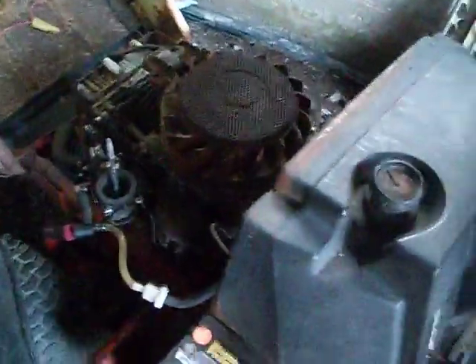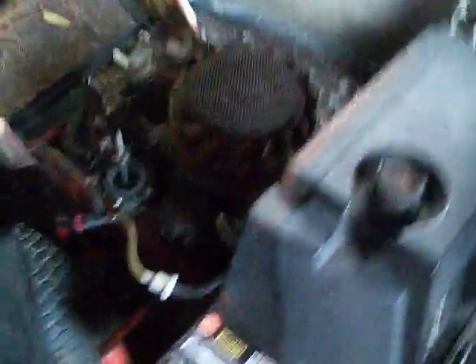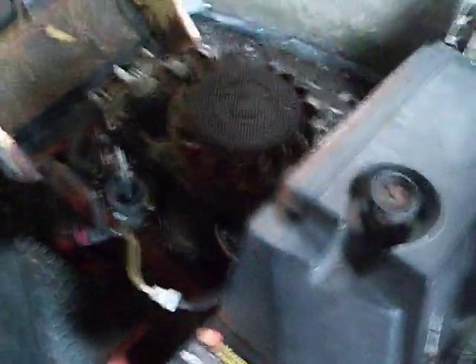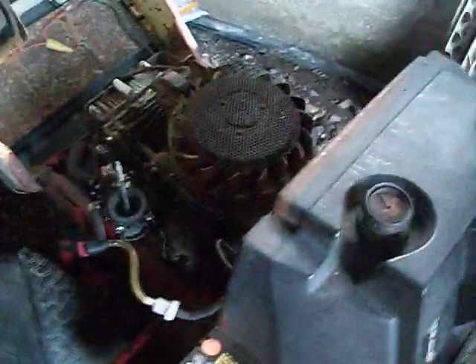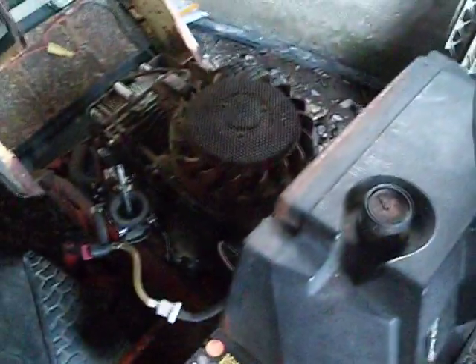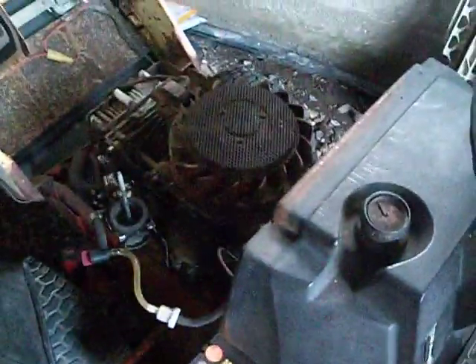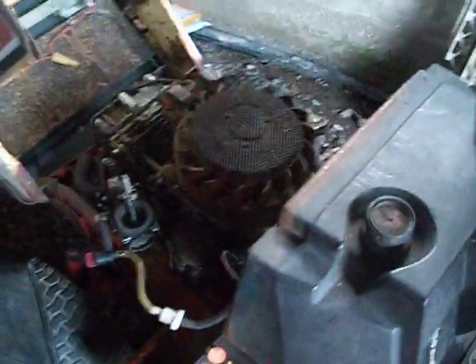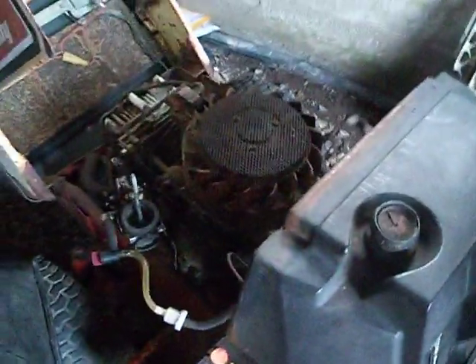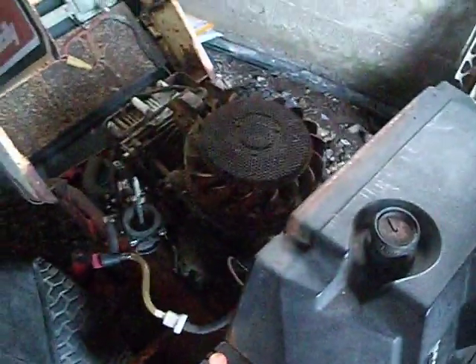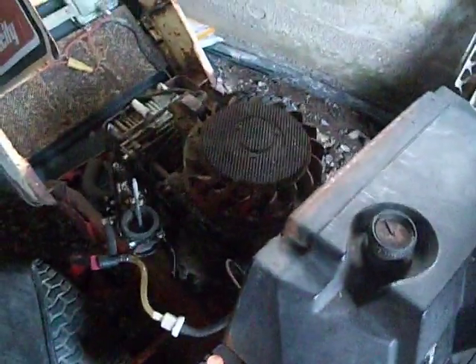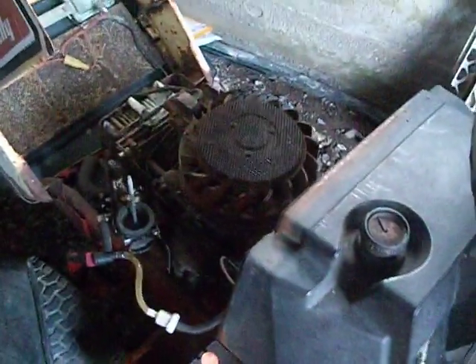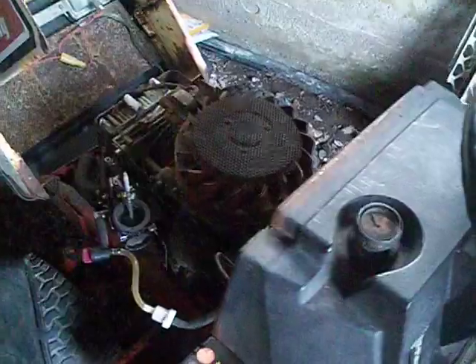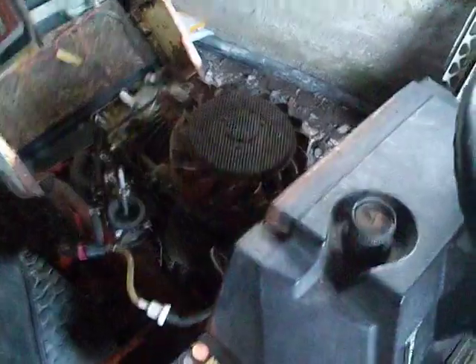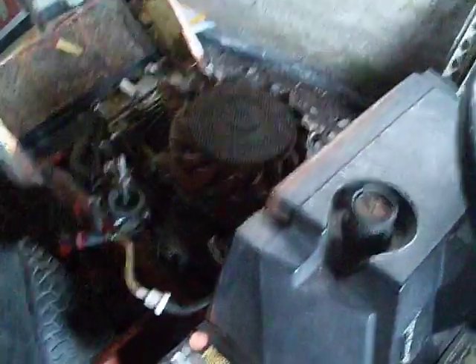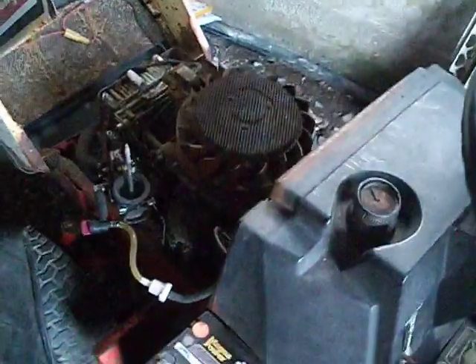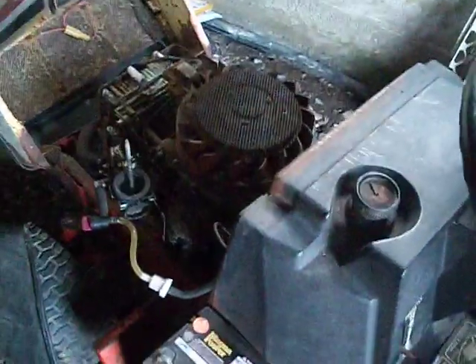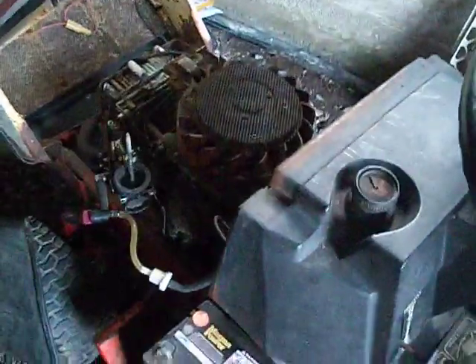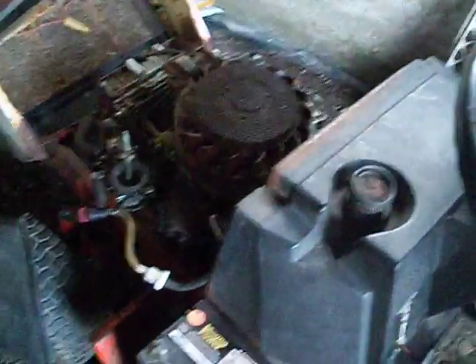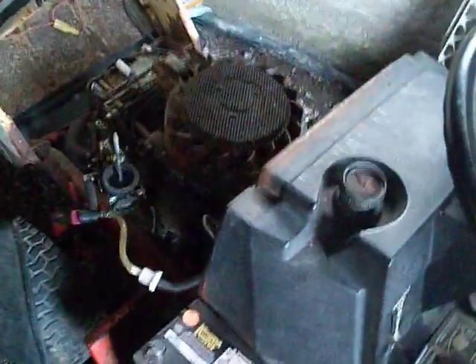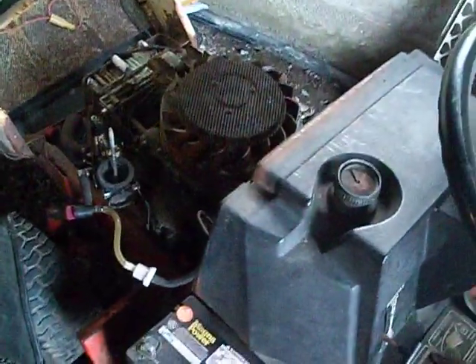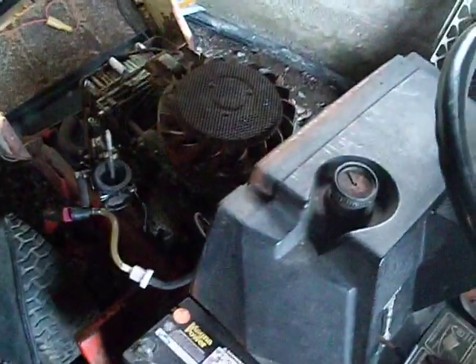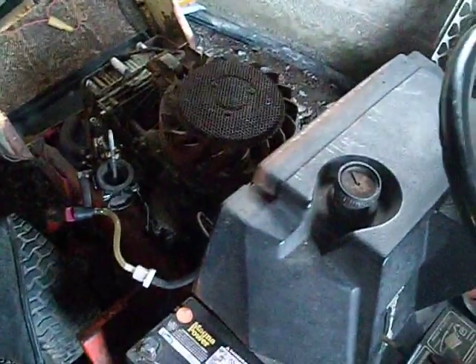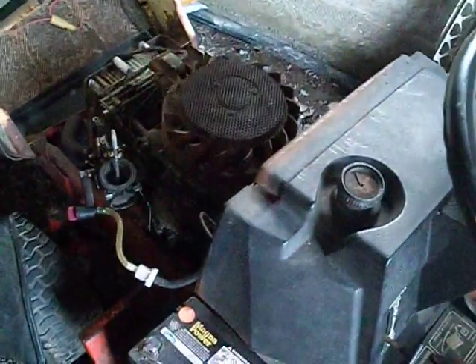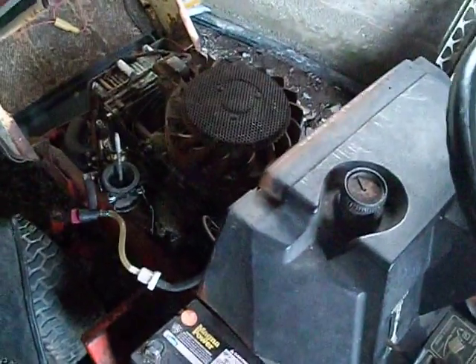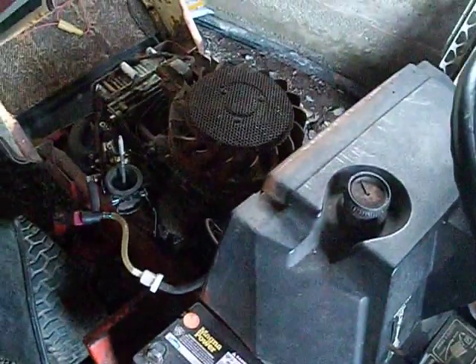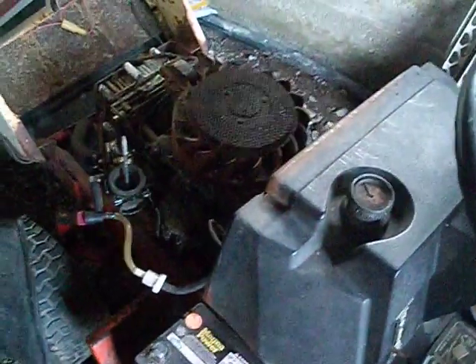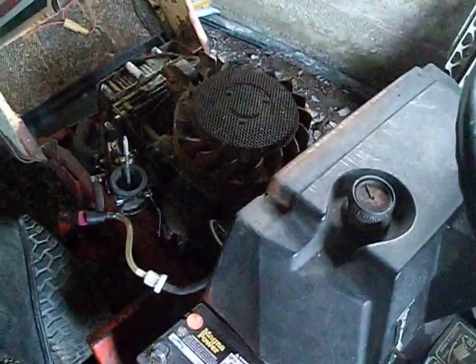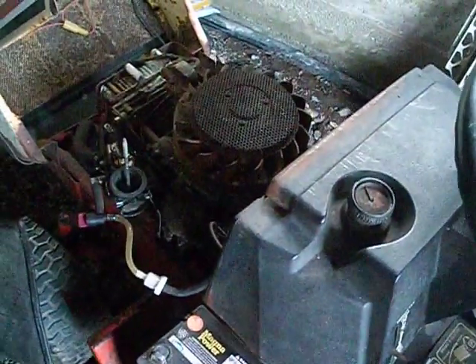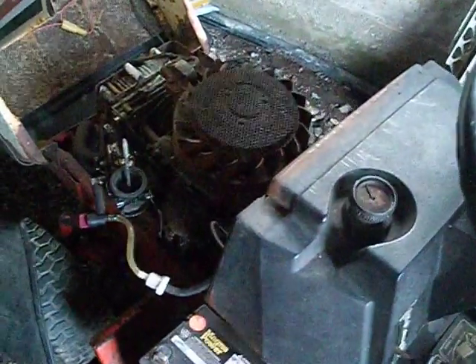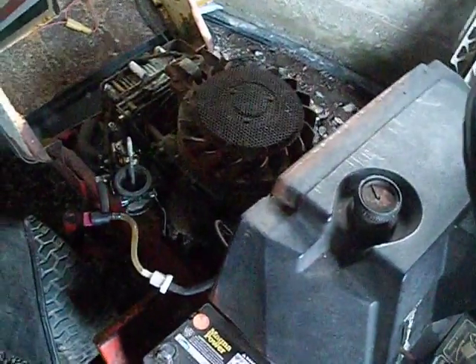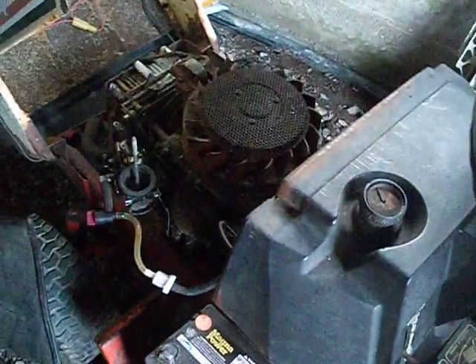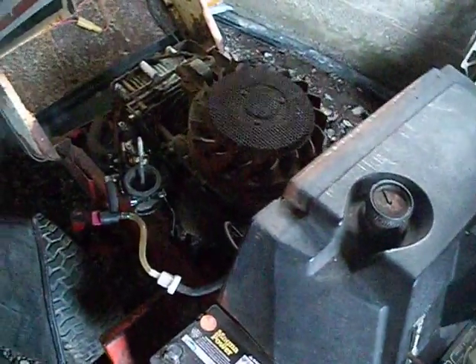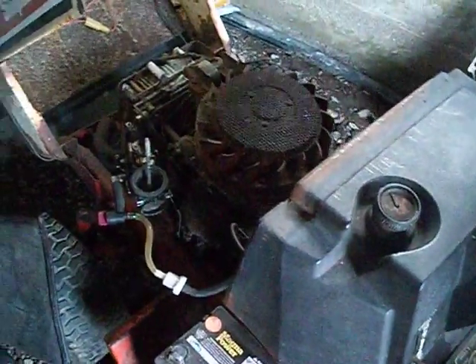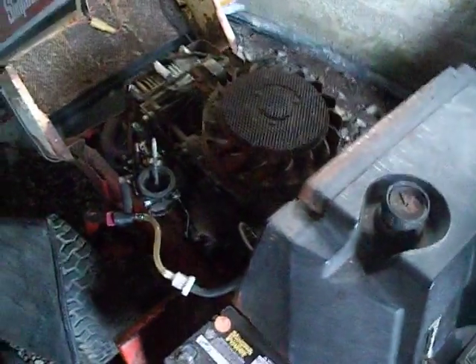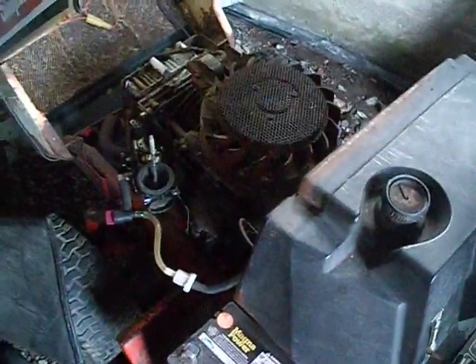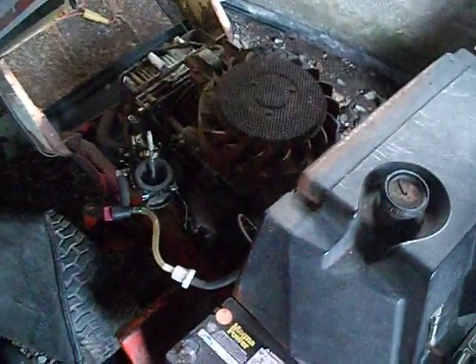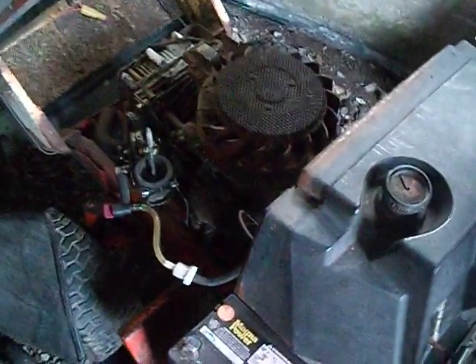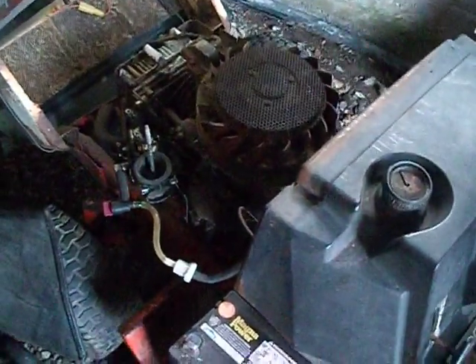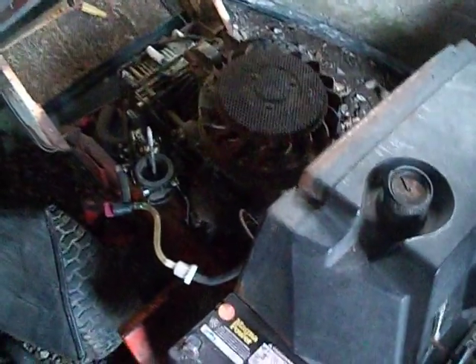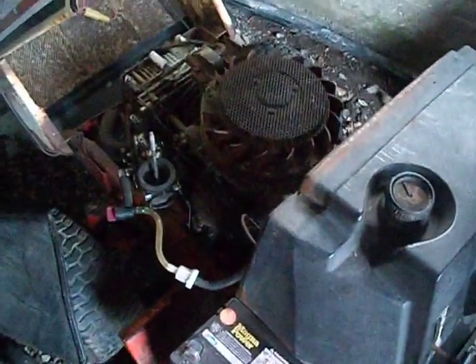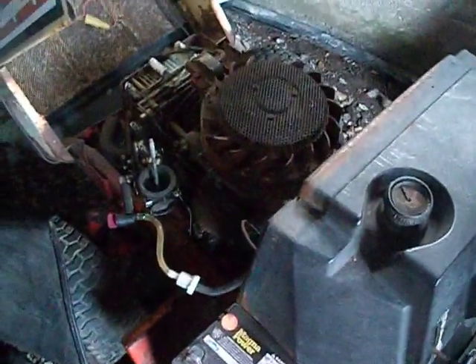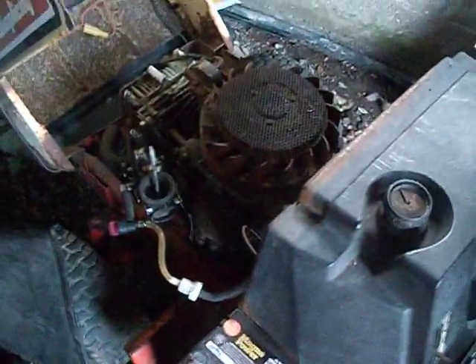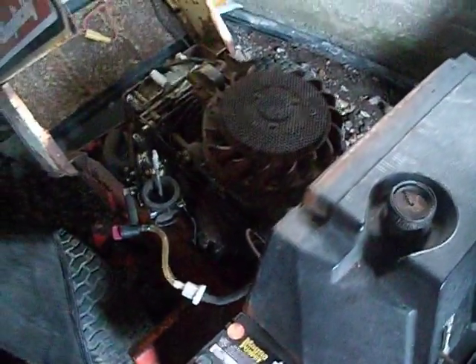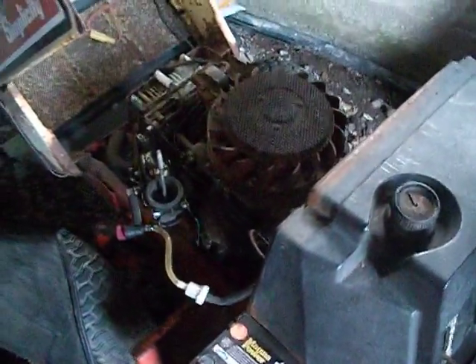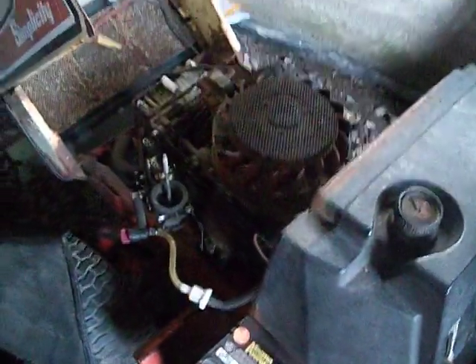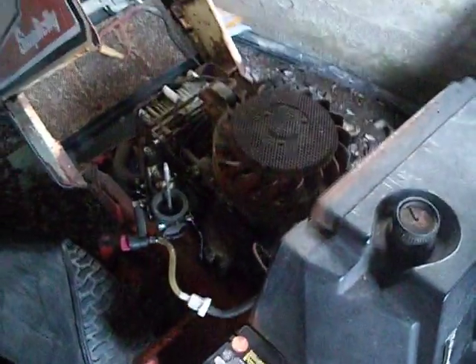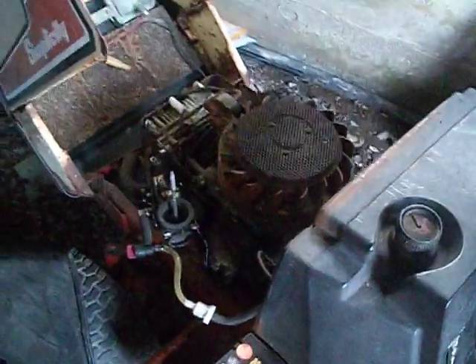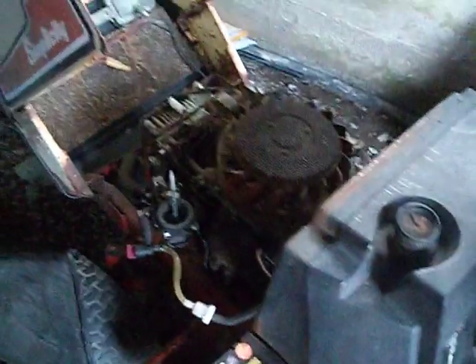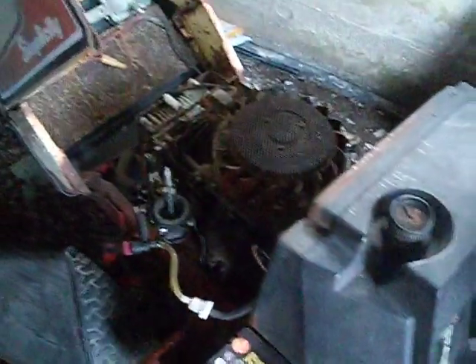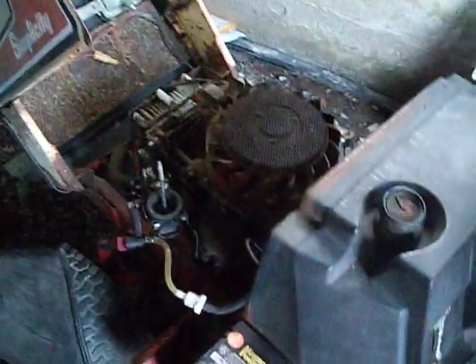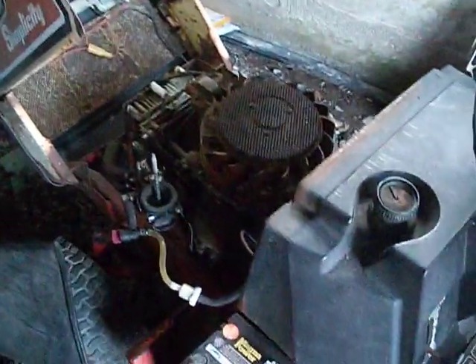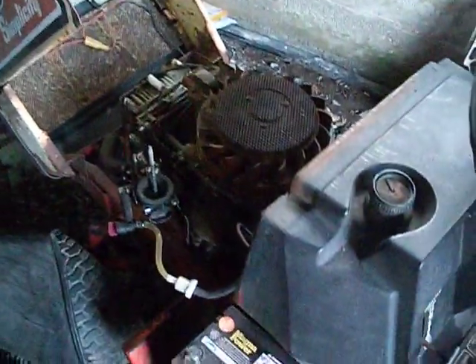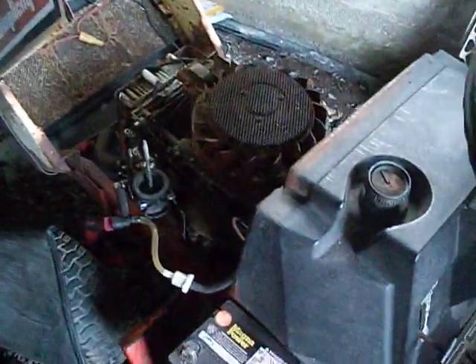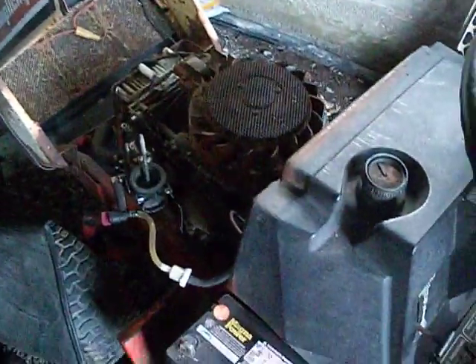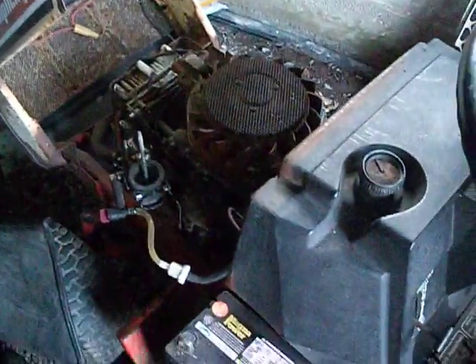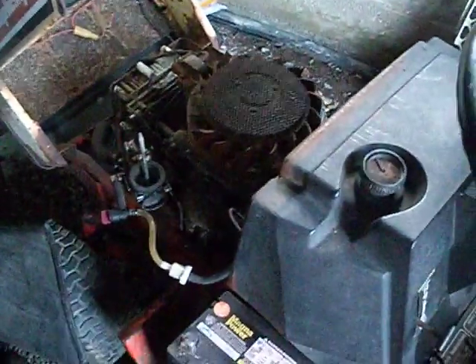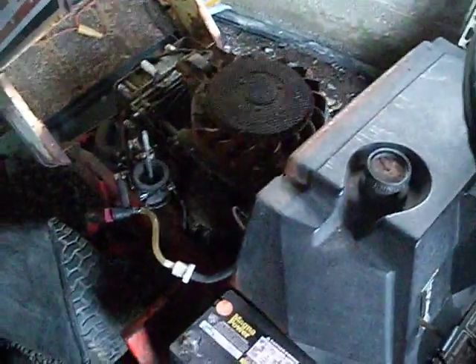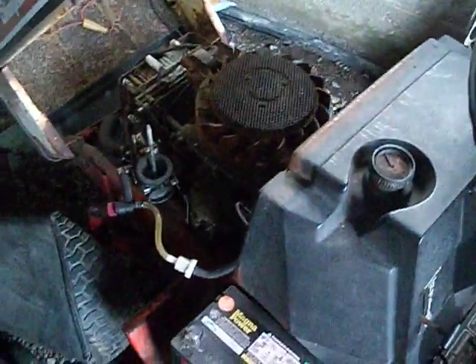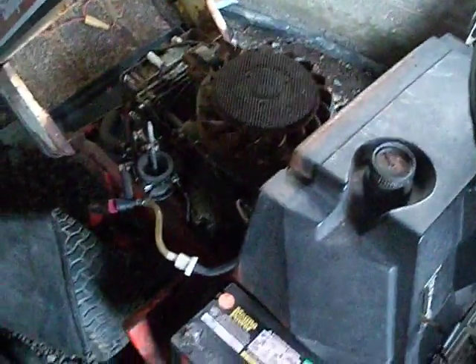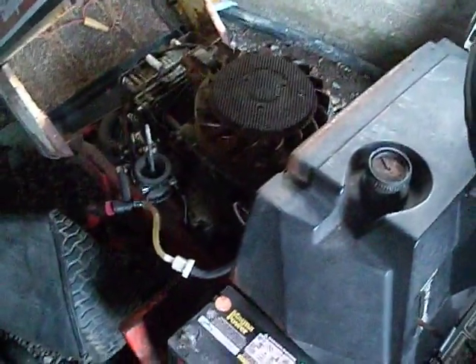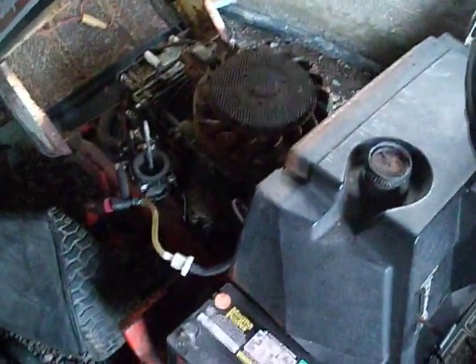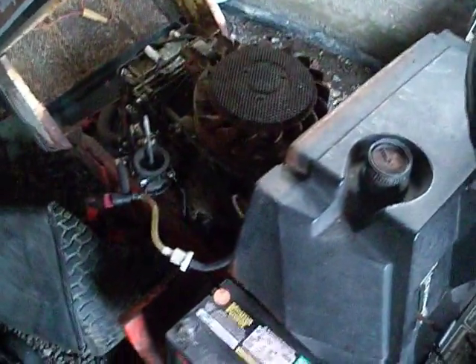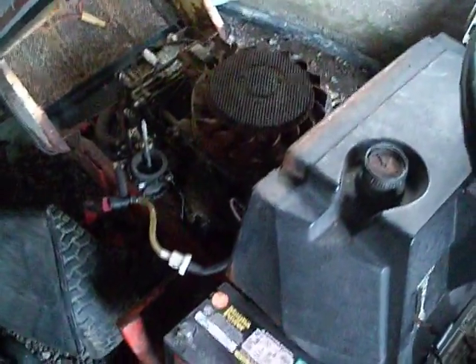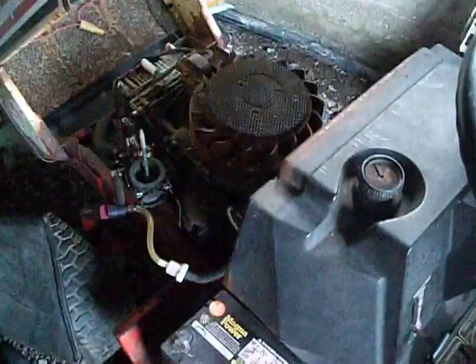Well guys, she runs. Still haven't figured out how to adjust the governor right.